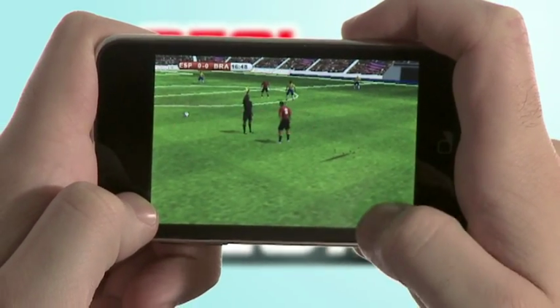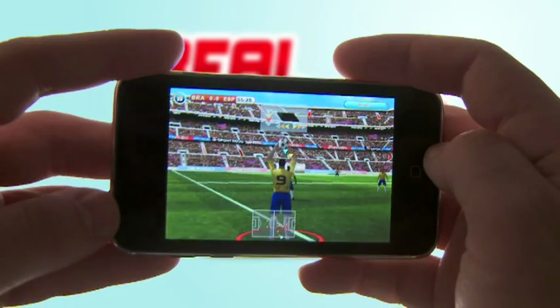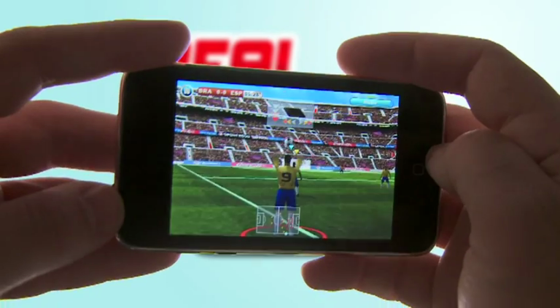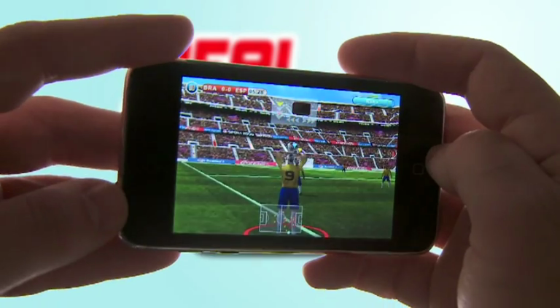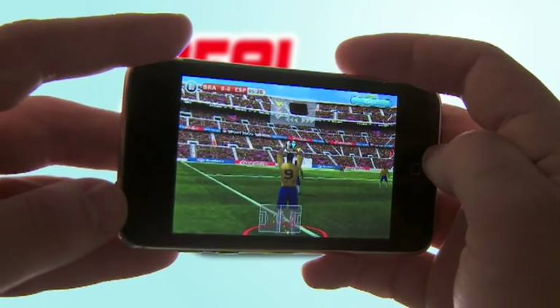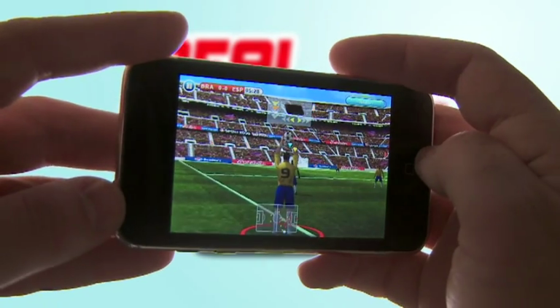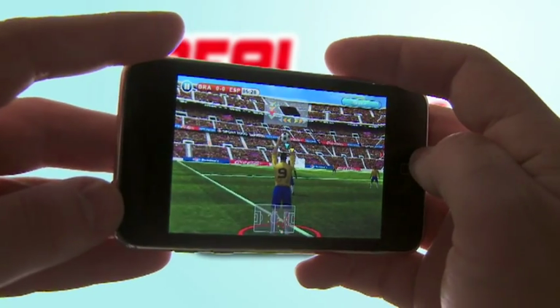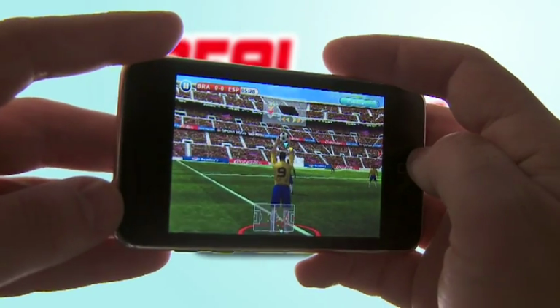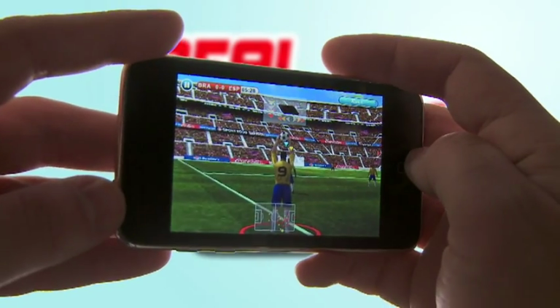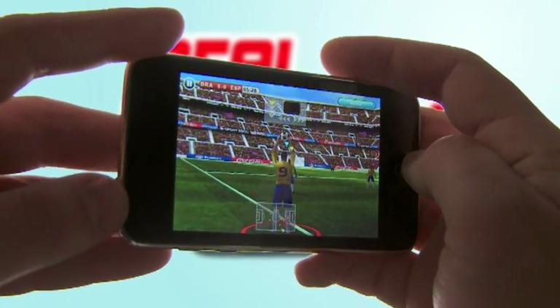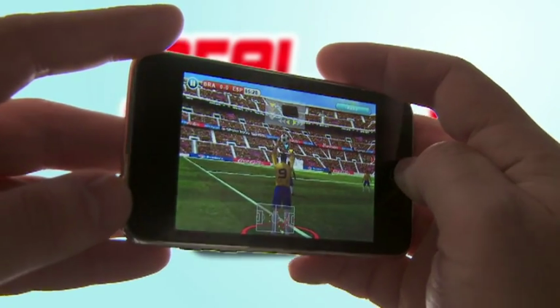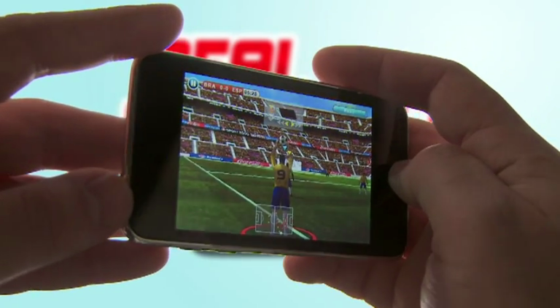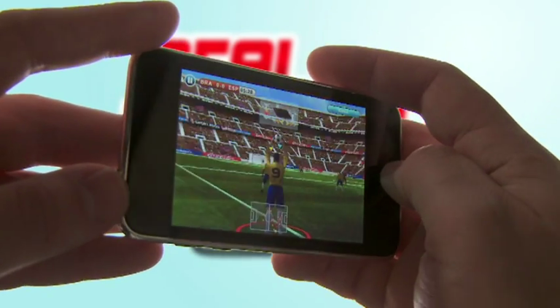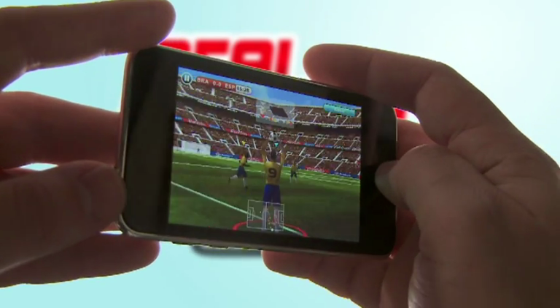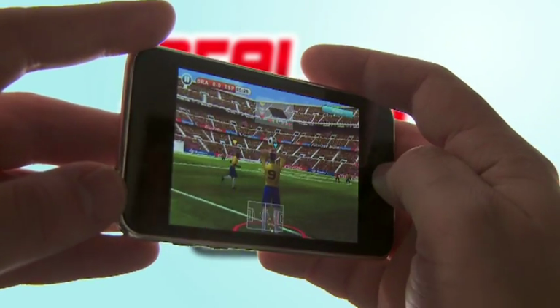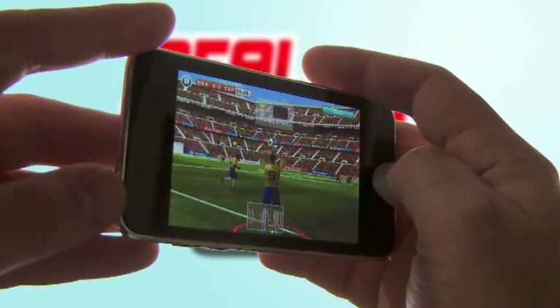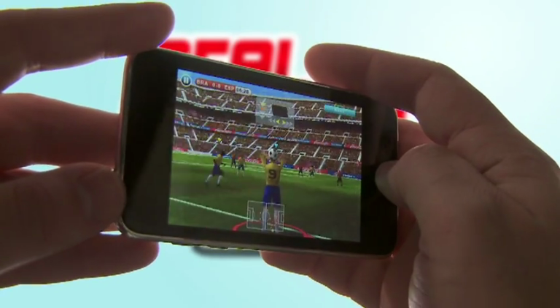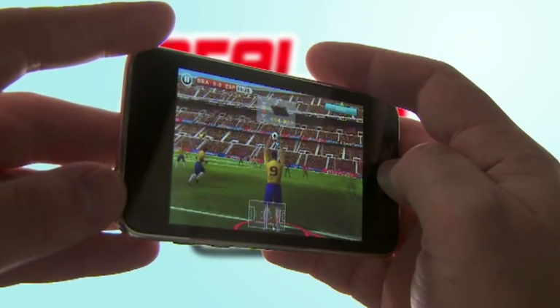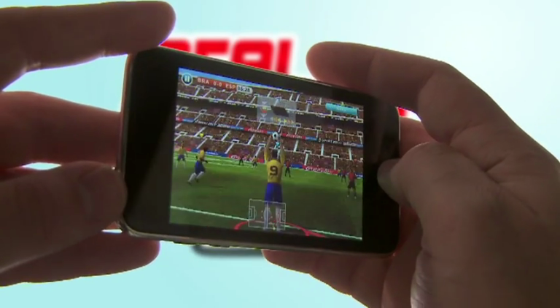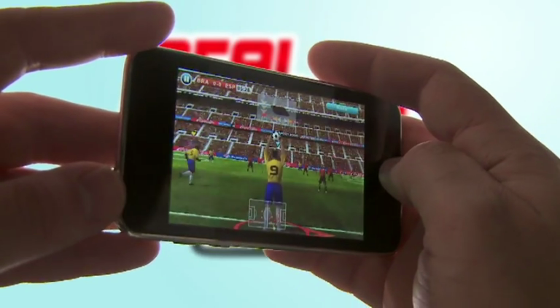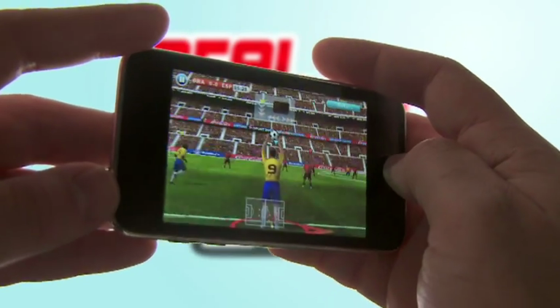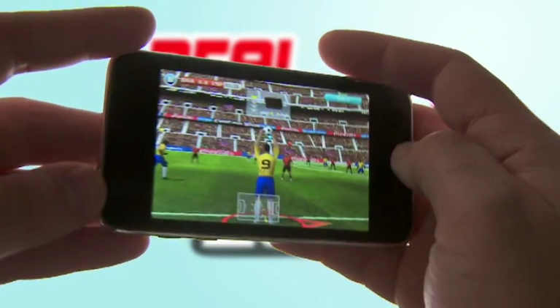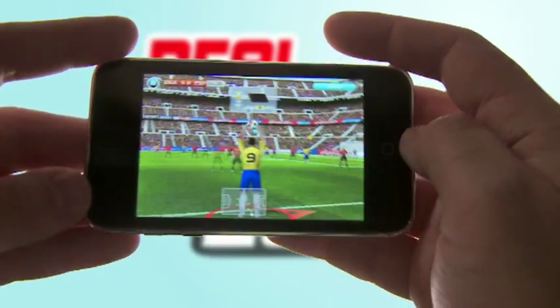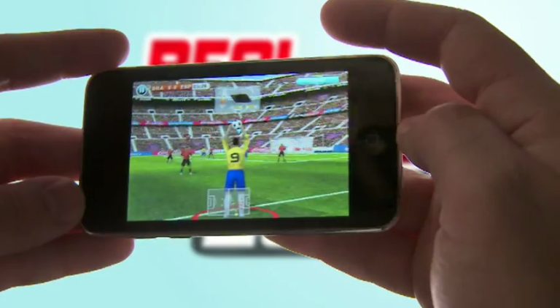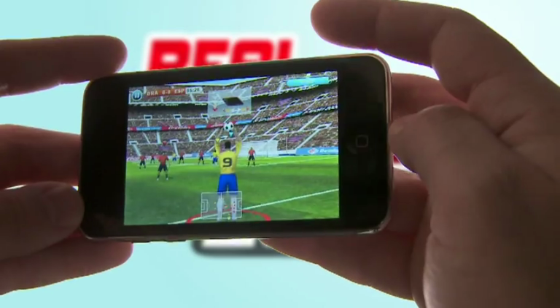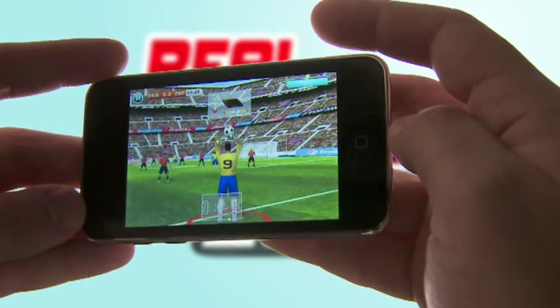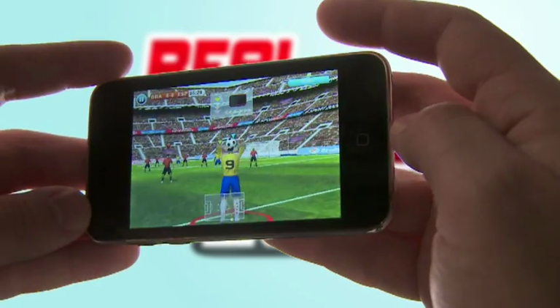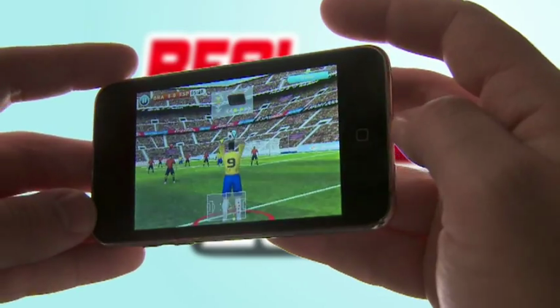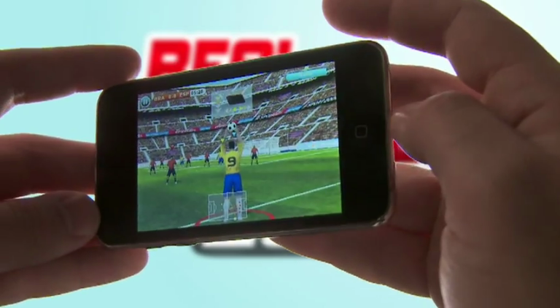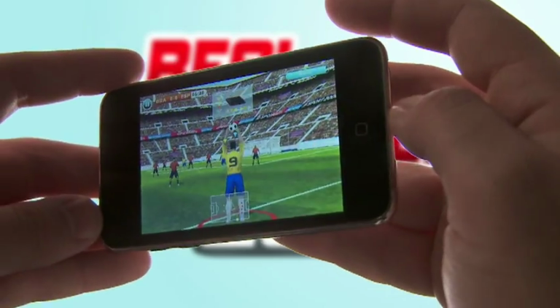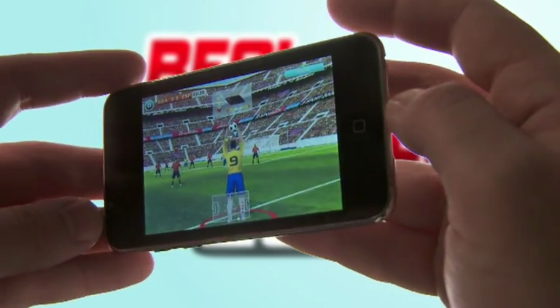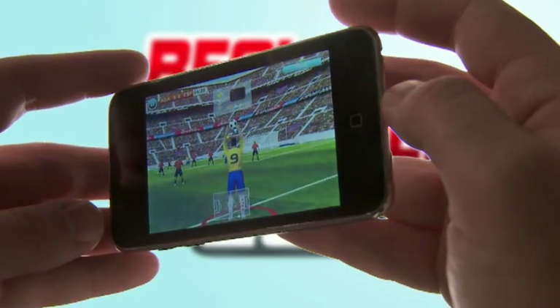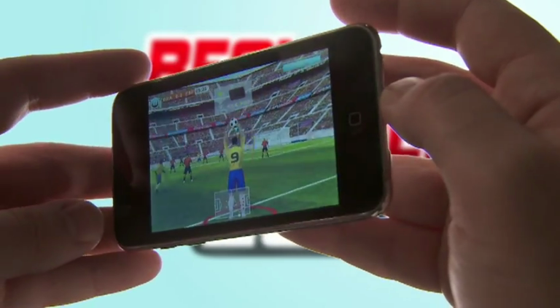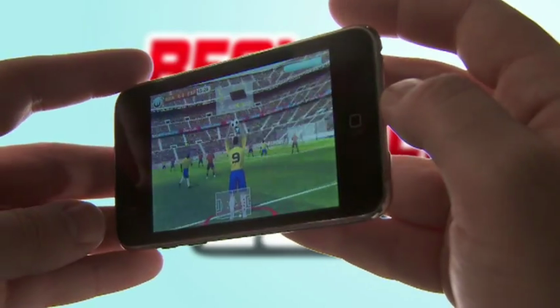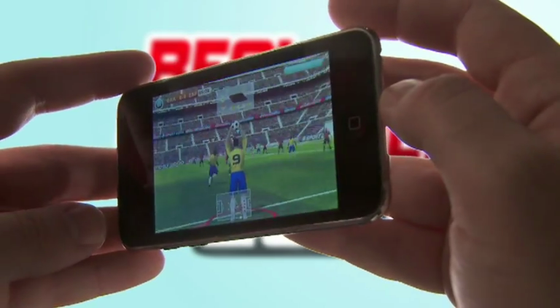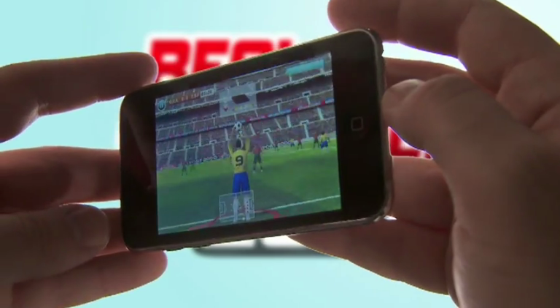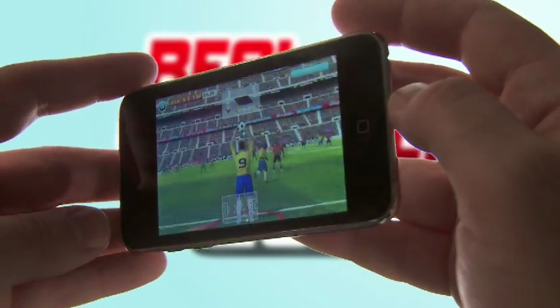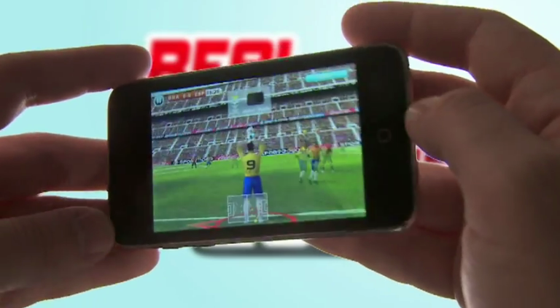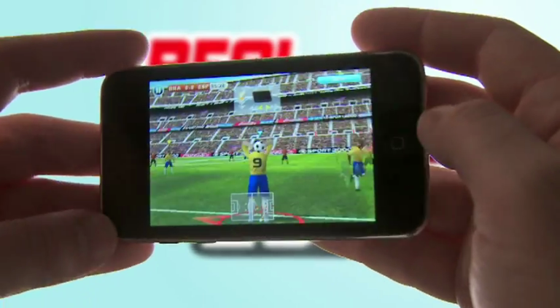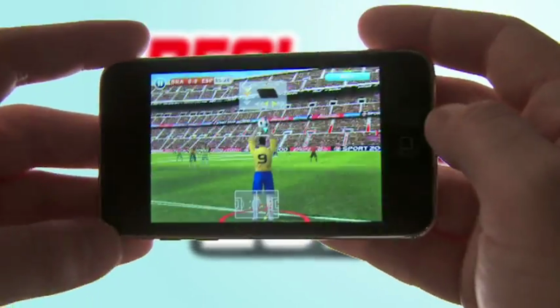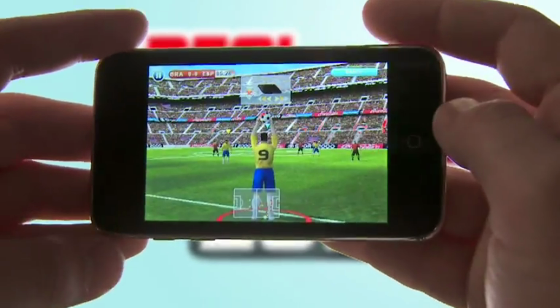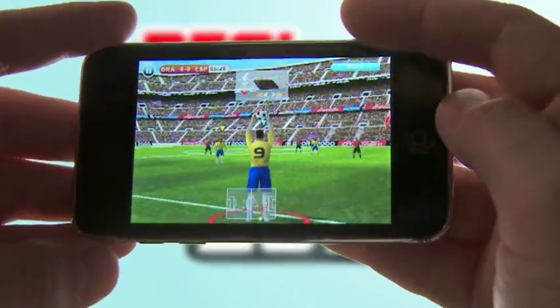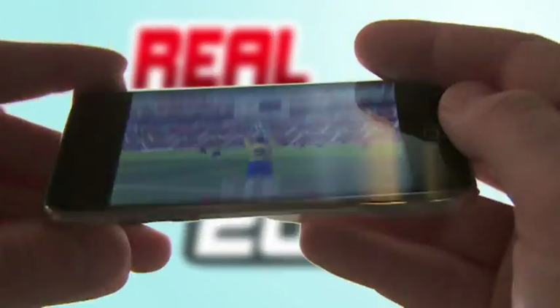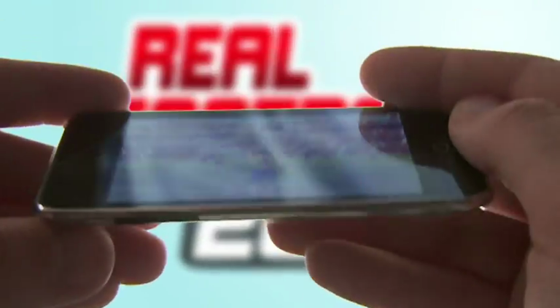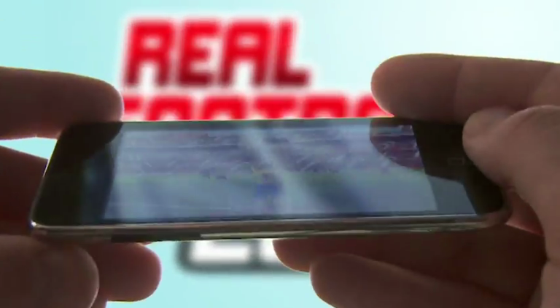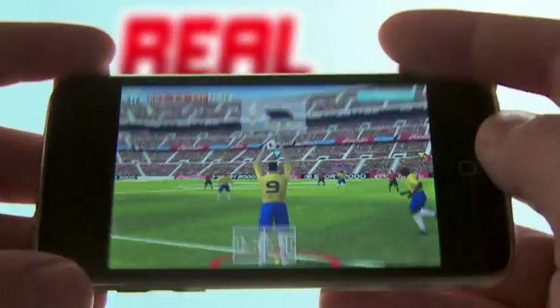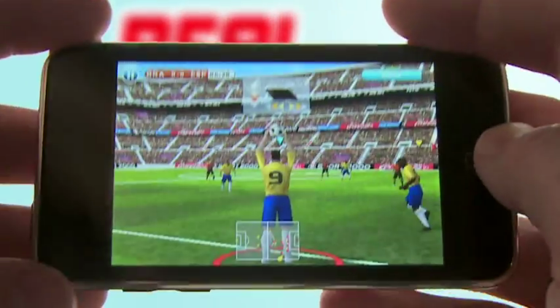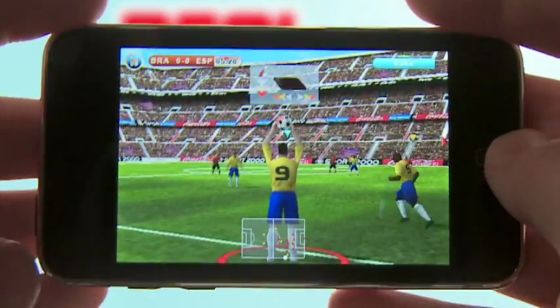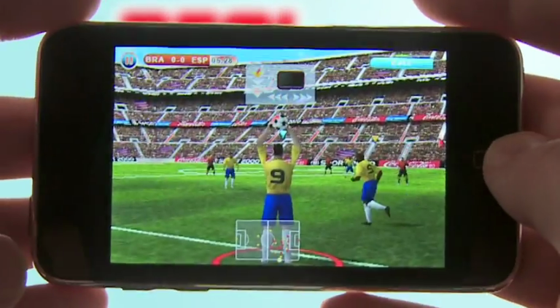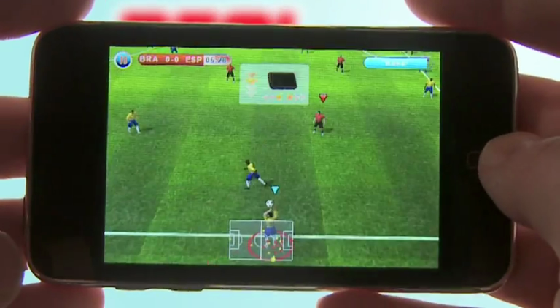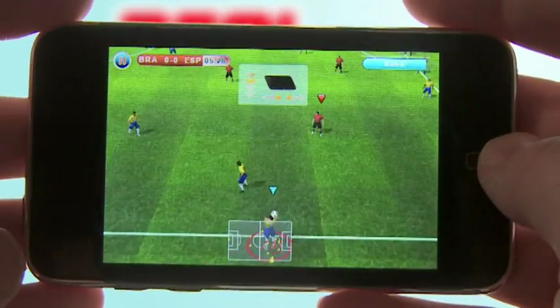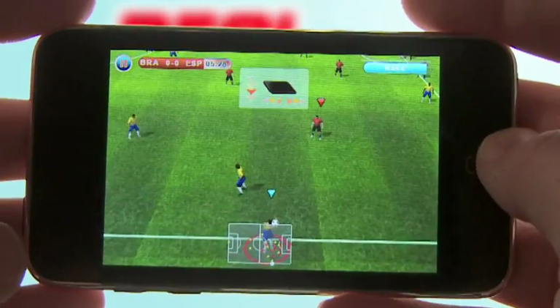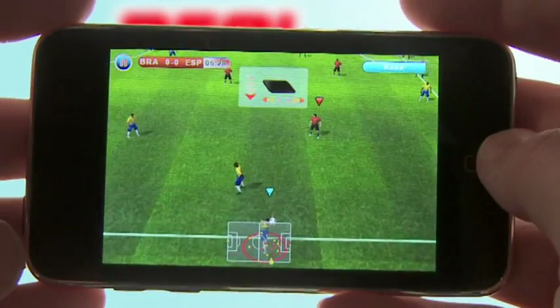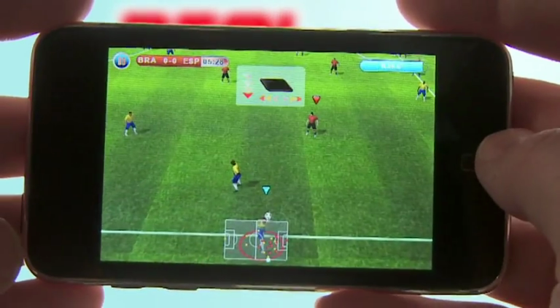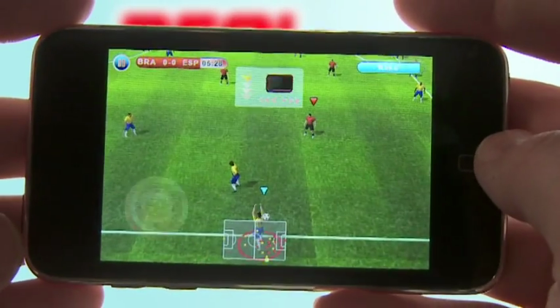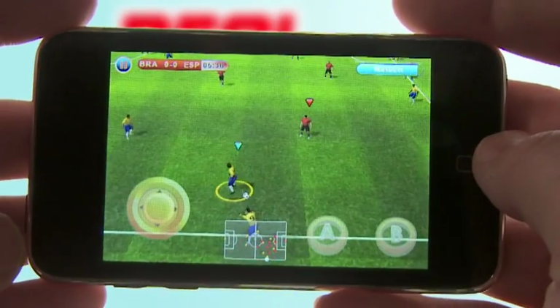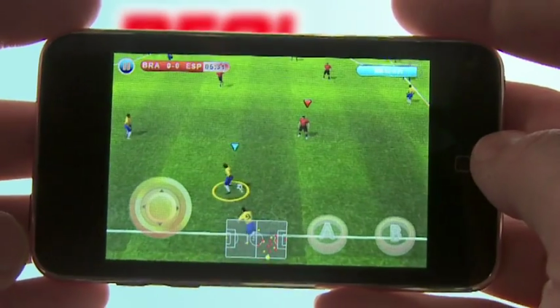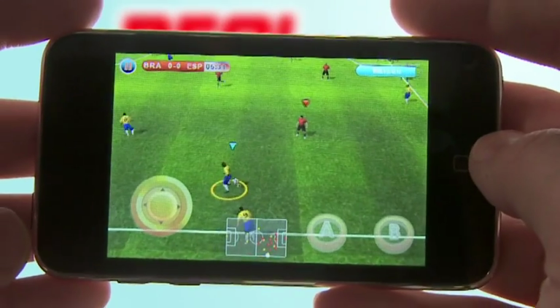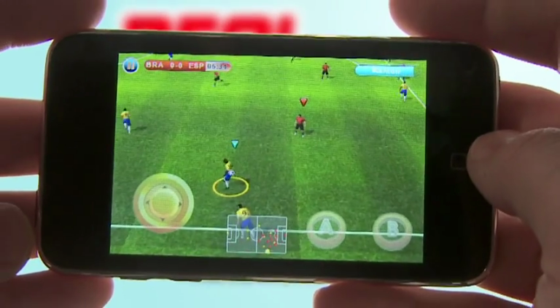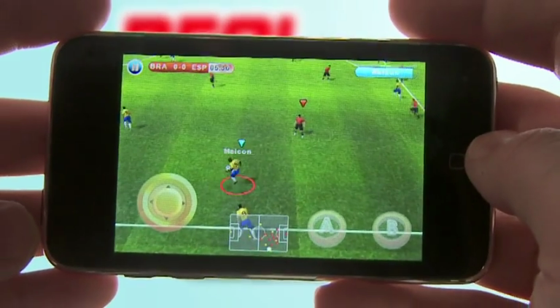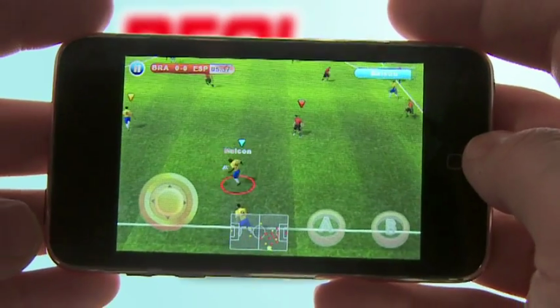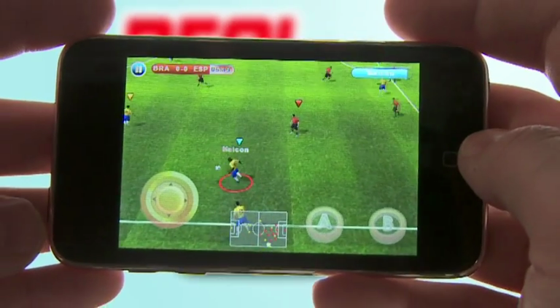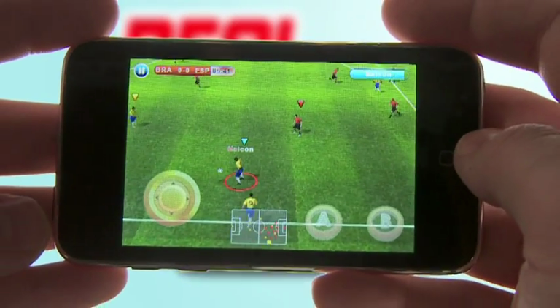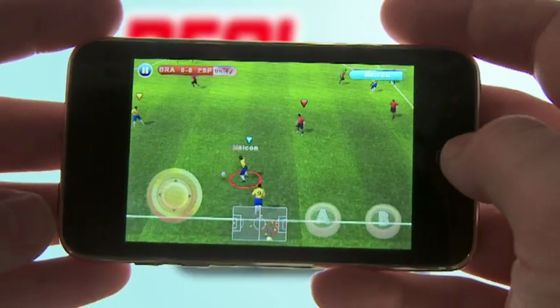When your team gets a throw-in, tilt the iPod from left to right and choose your angle, then push it forward to initiate the throw.